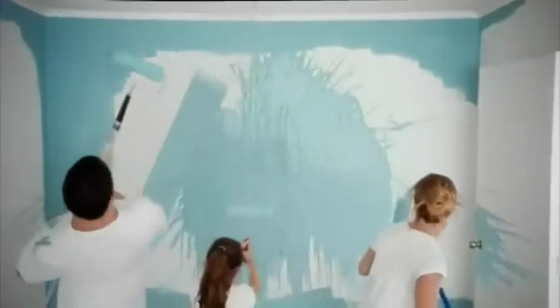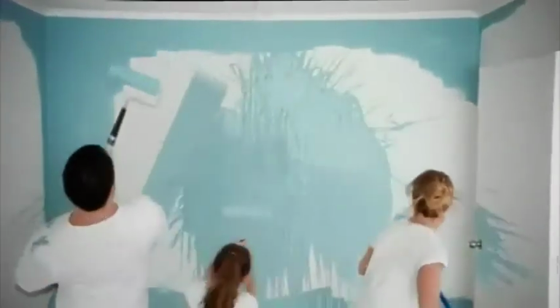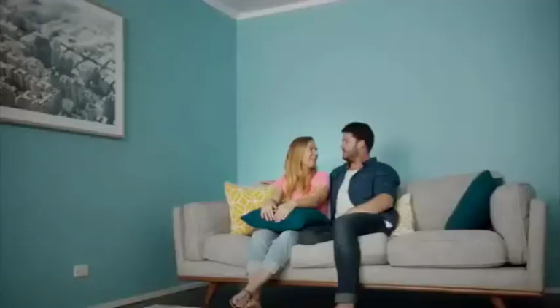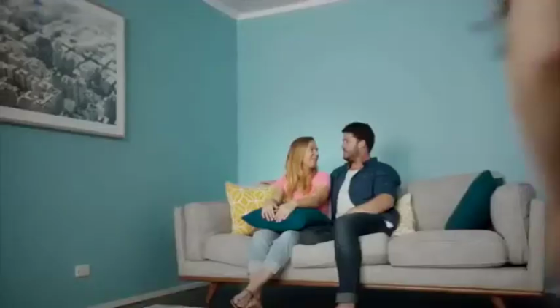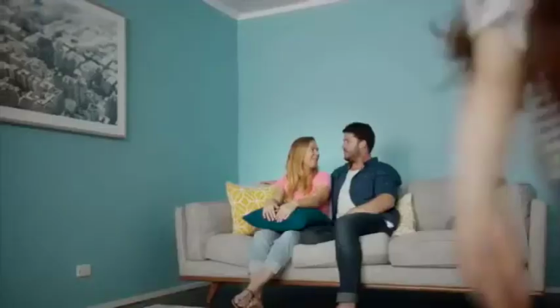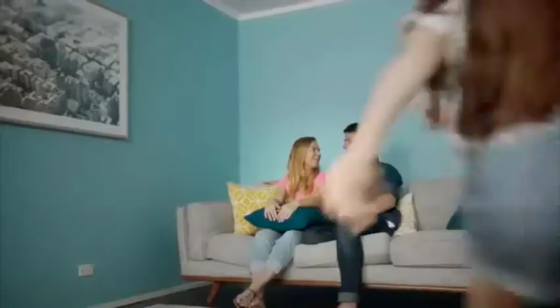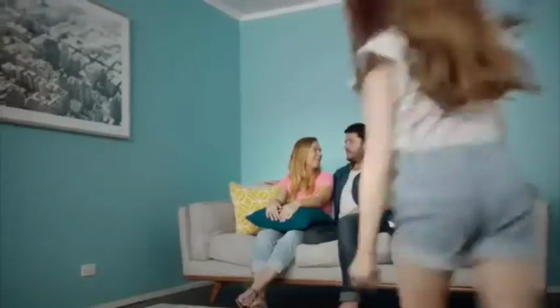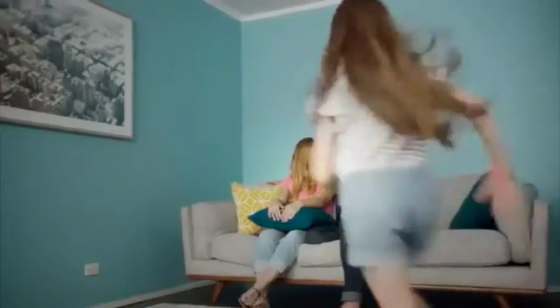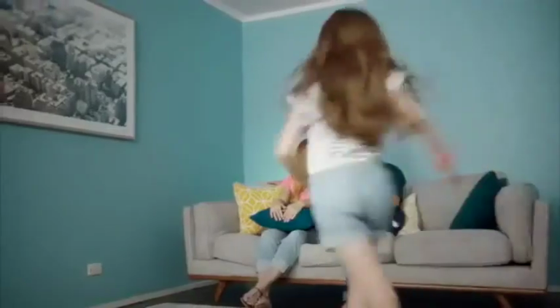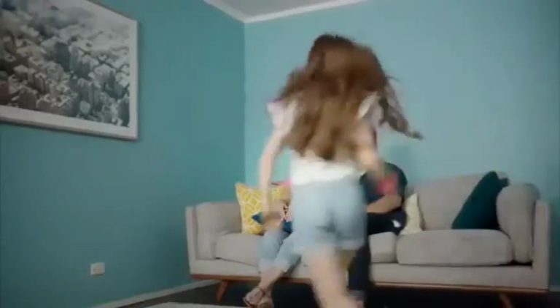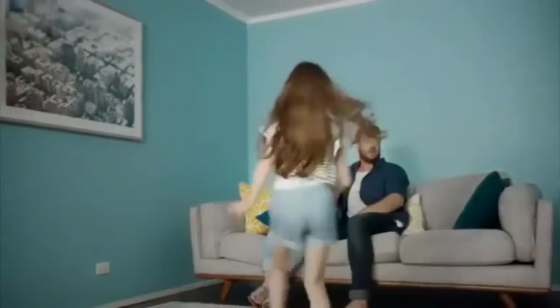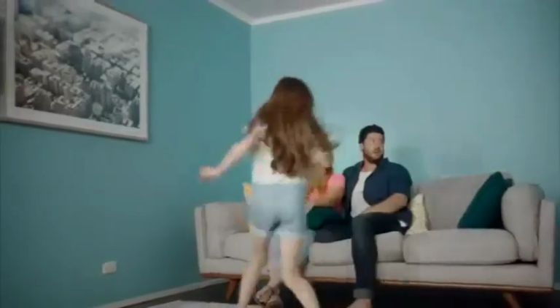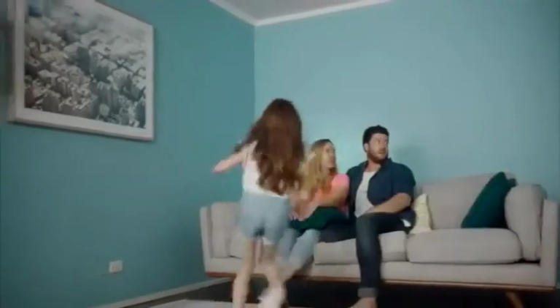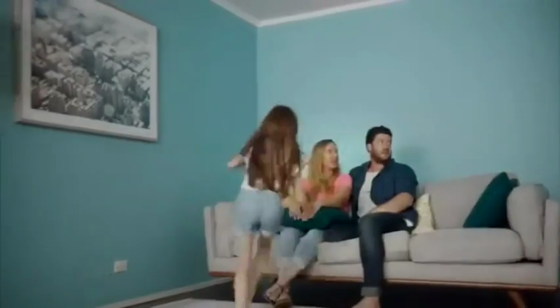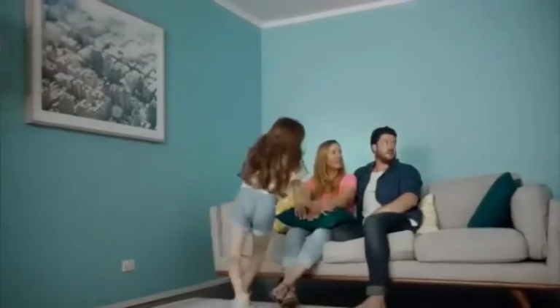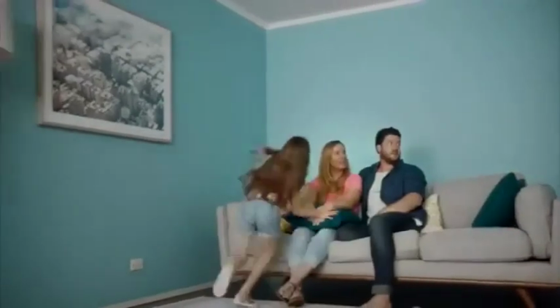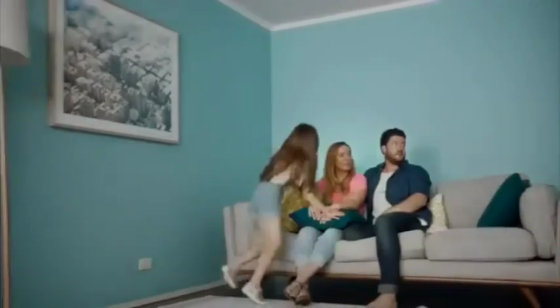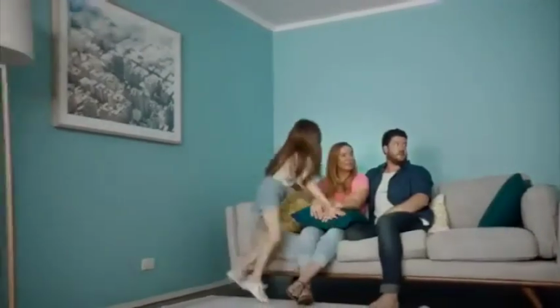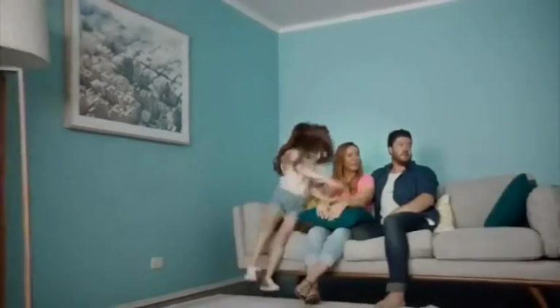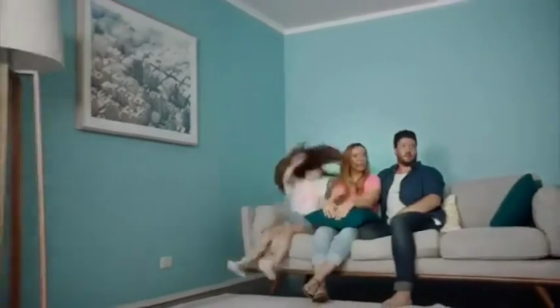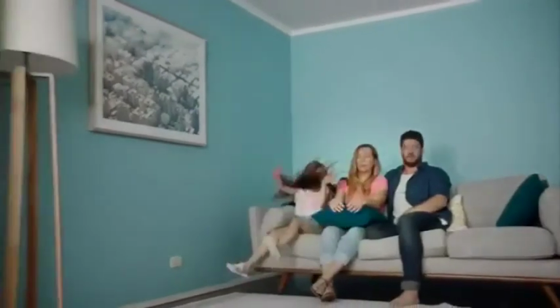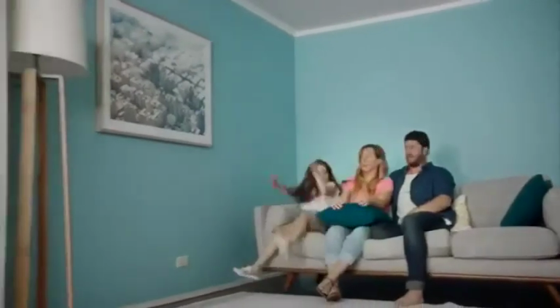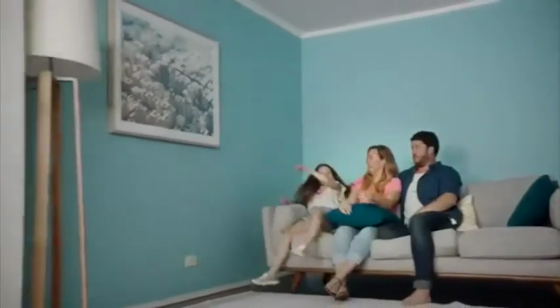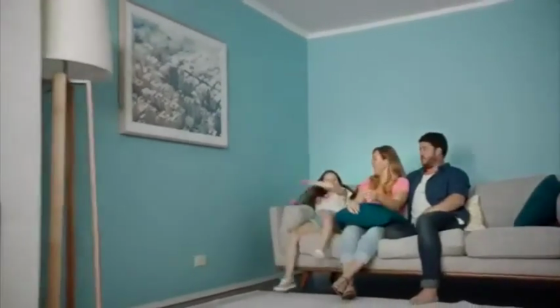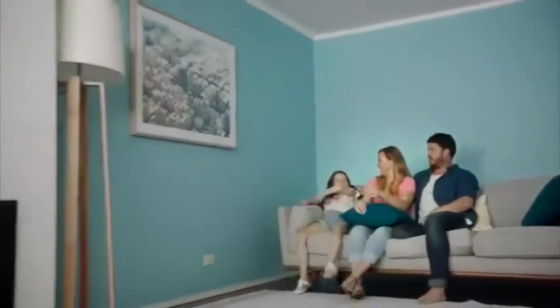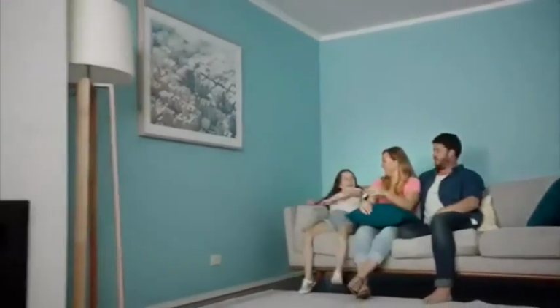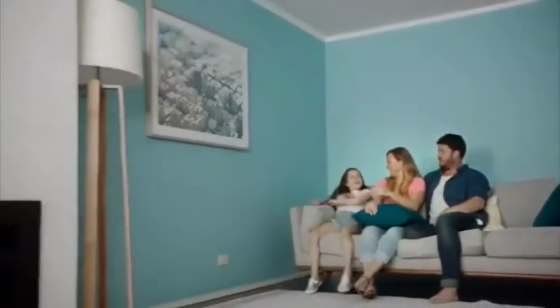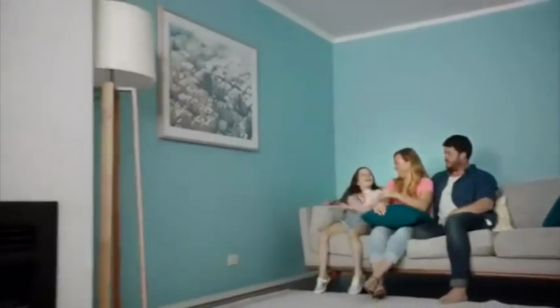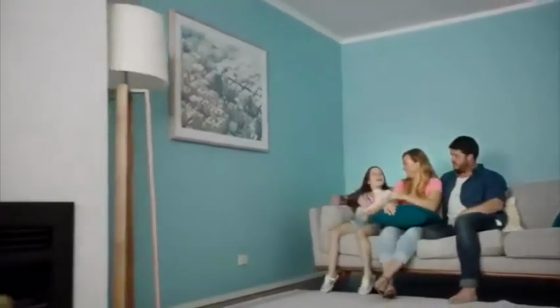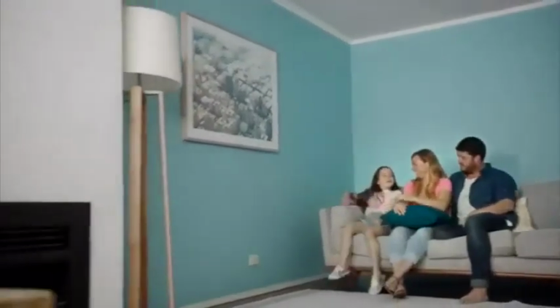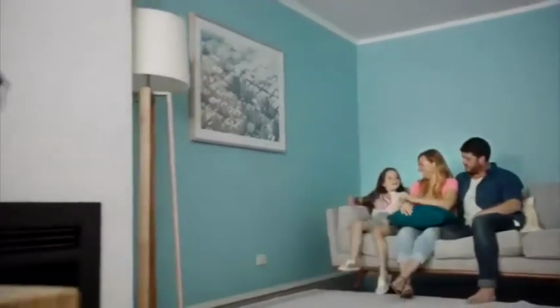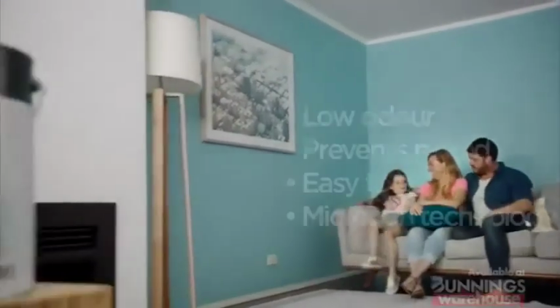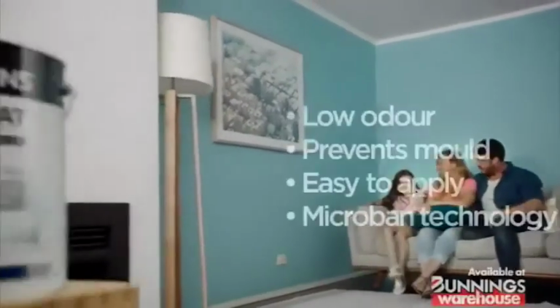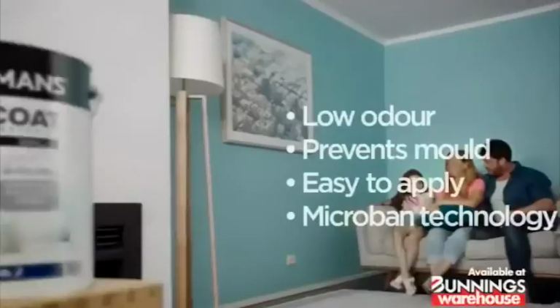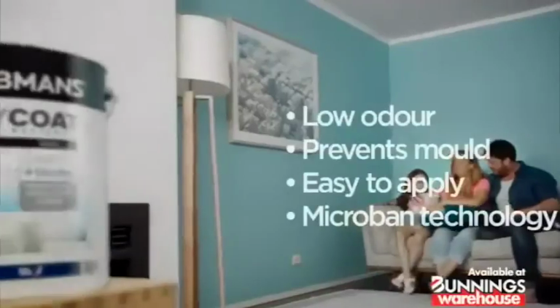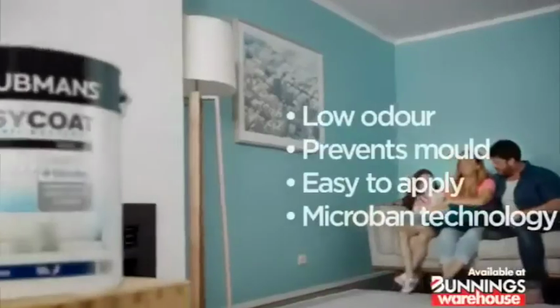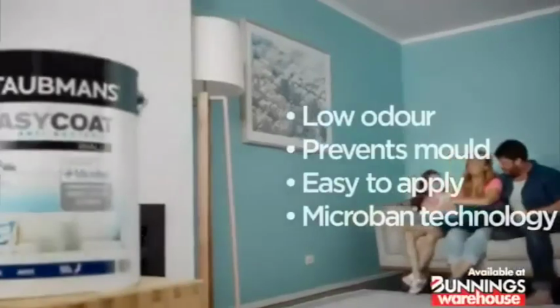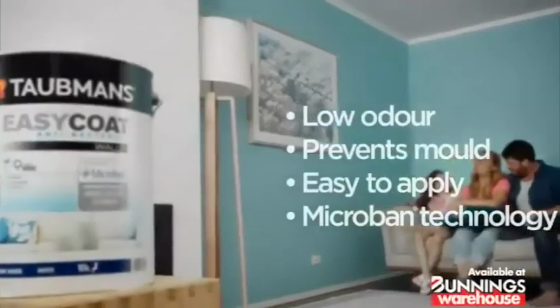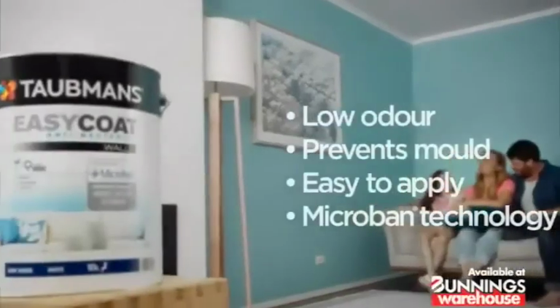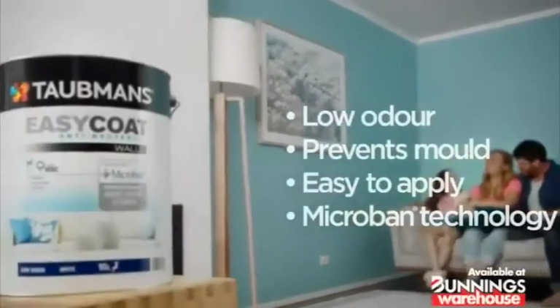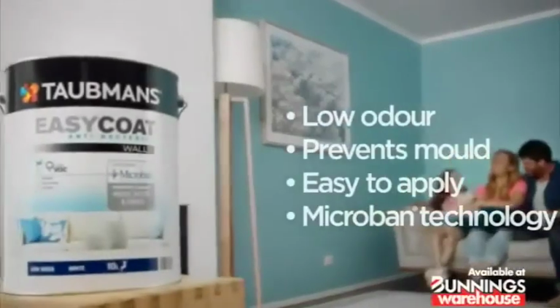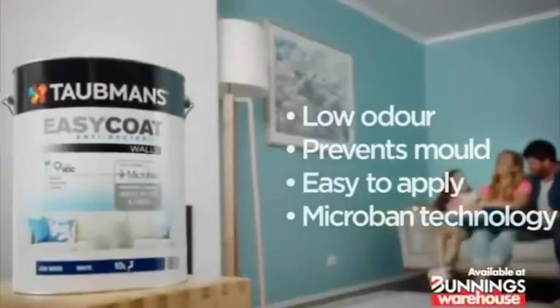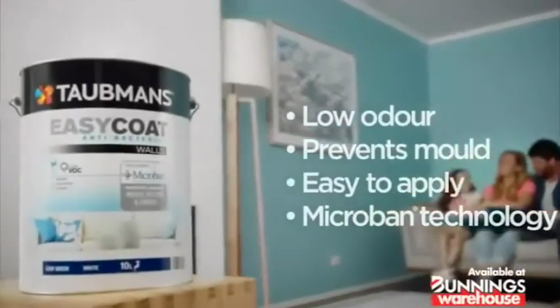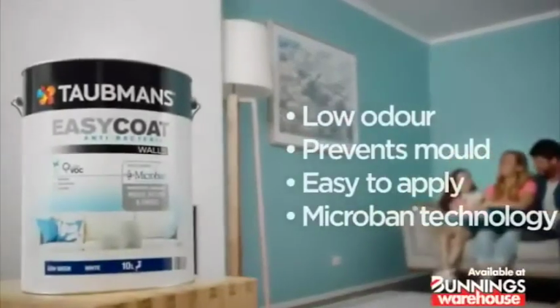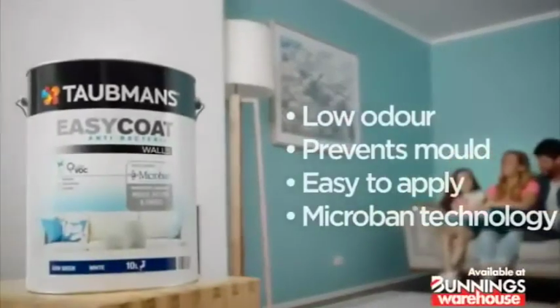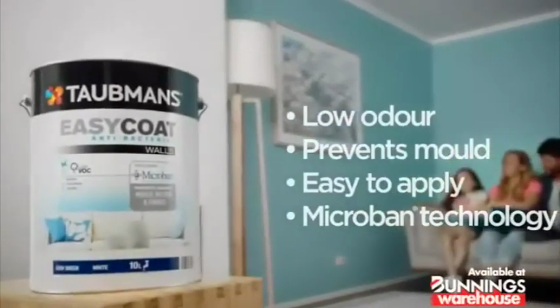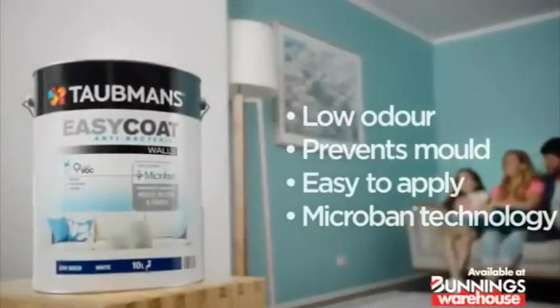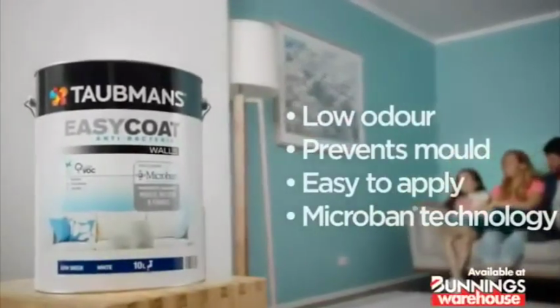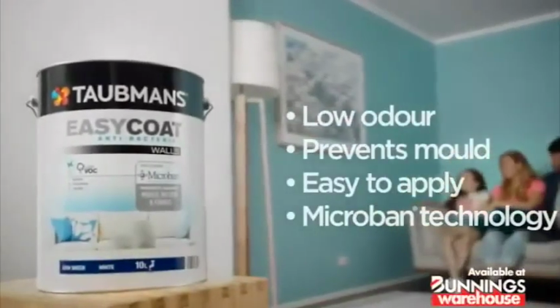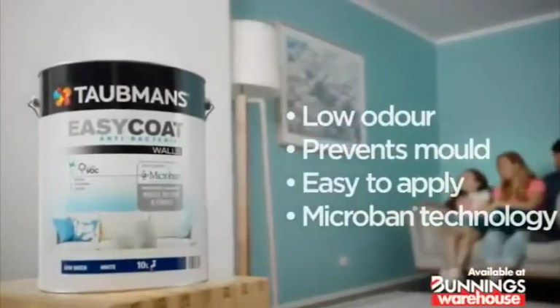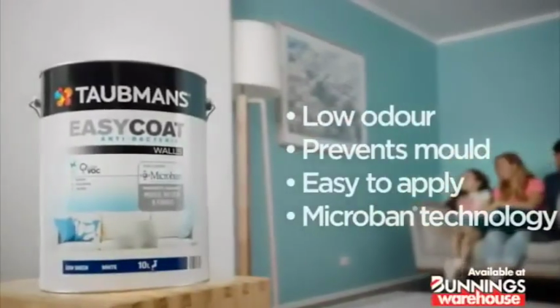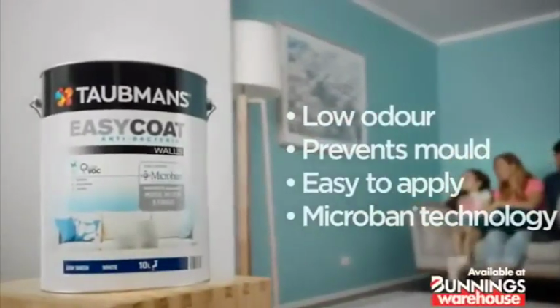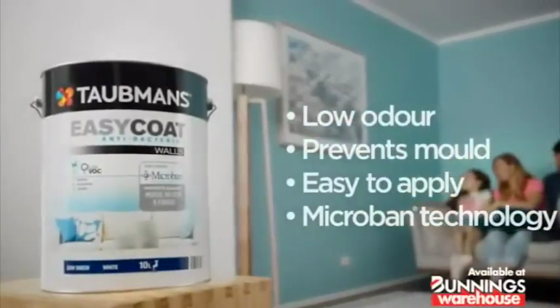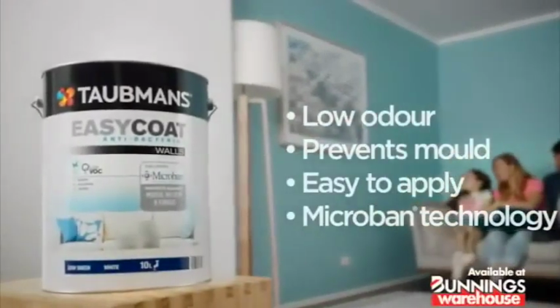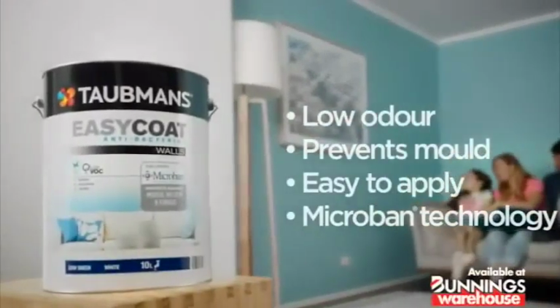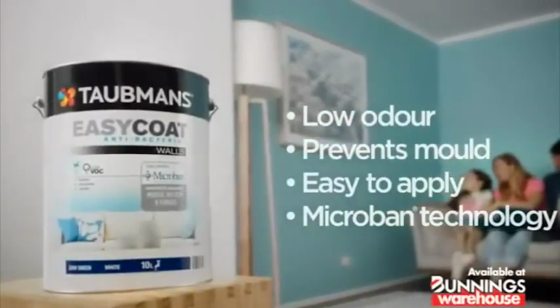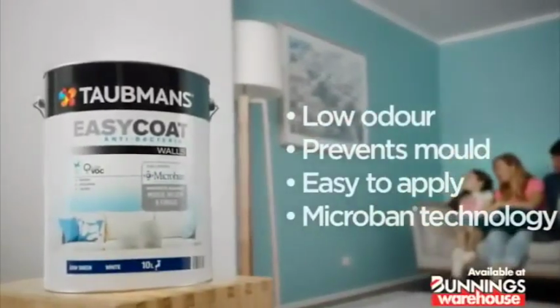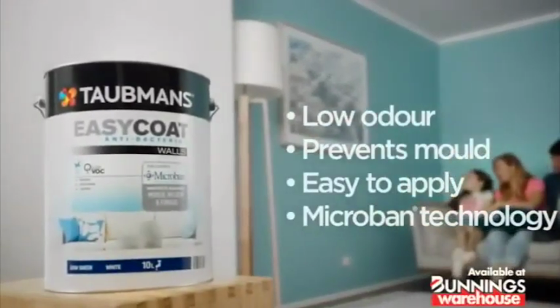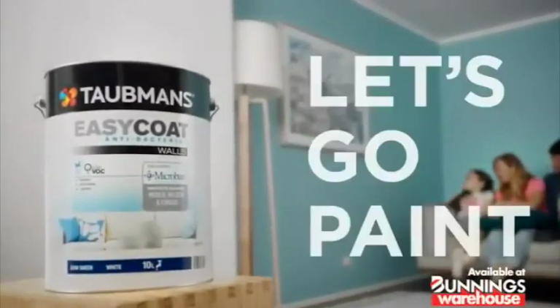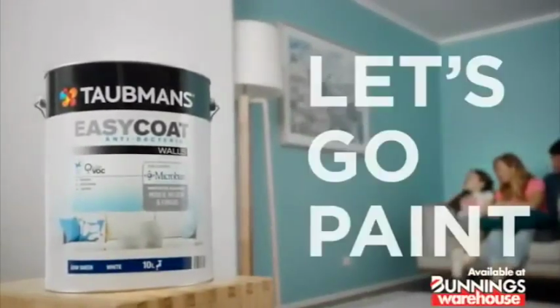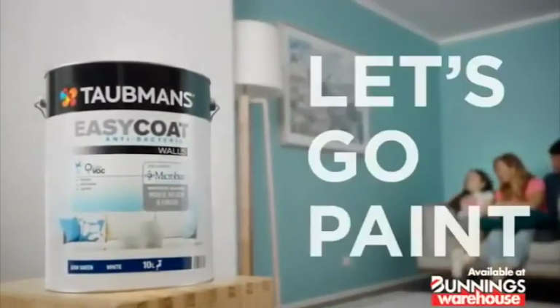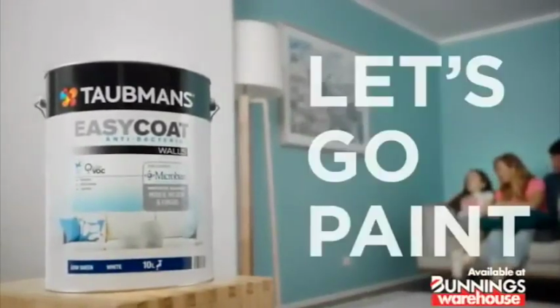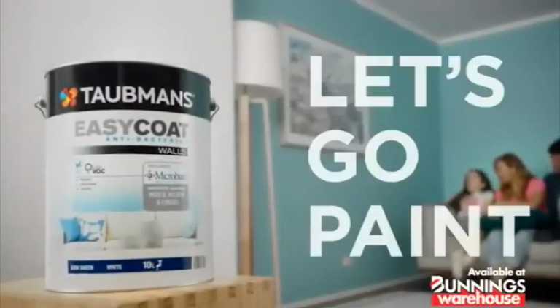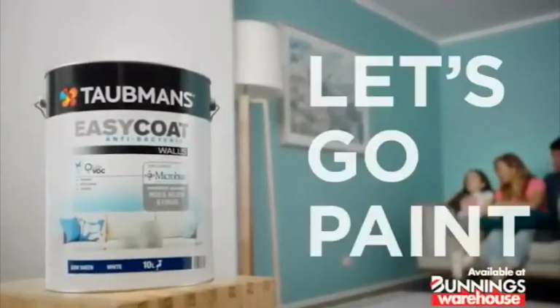Protect your walls against bacteria and mold with Taubmans EZ-Coat. With microban protection, it's tough on bacteria, easy on you.